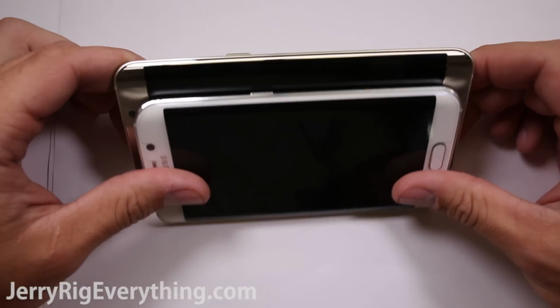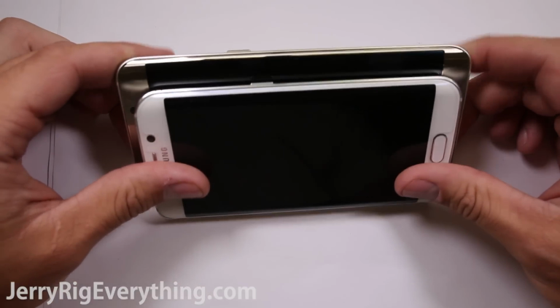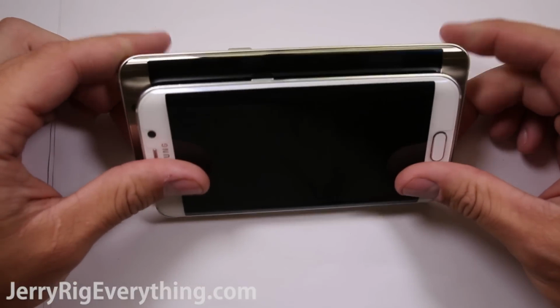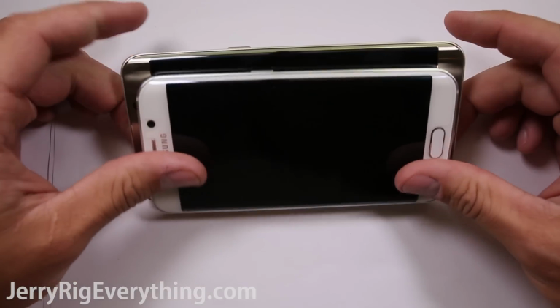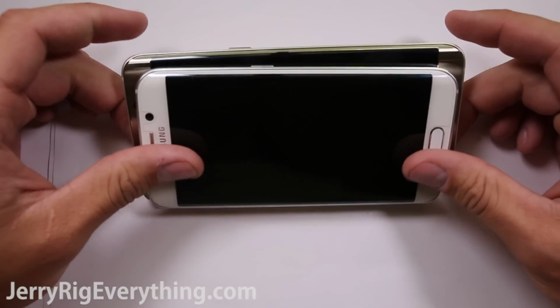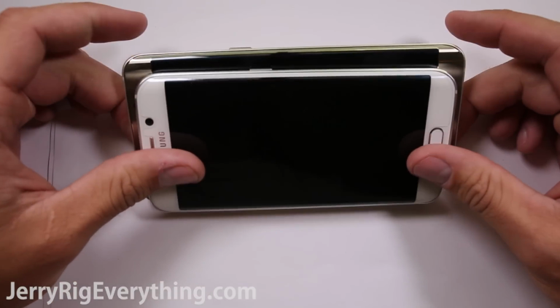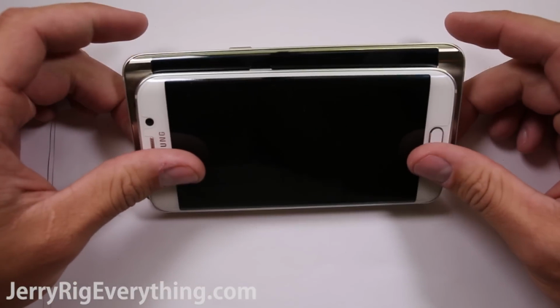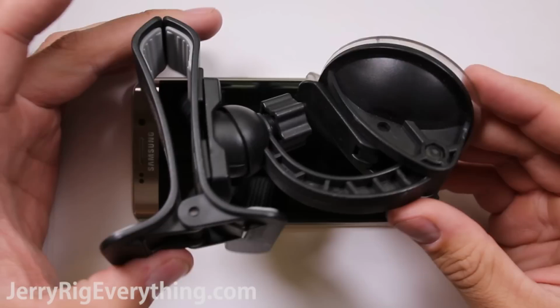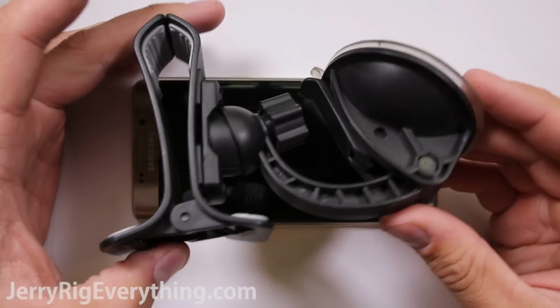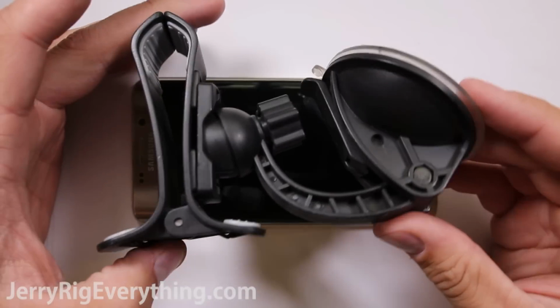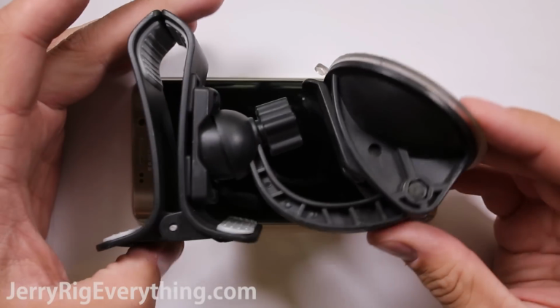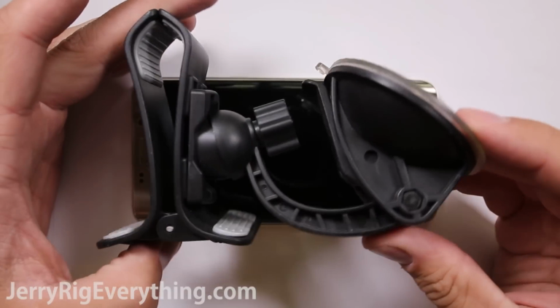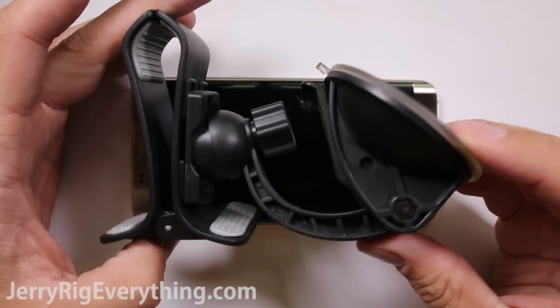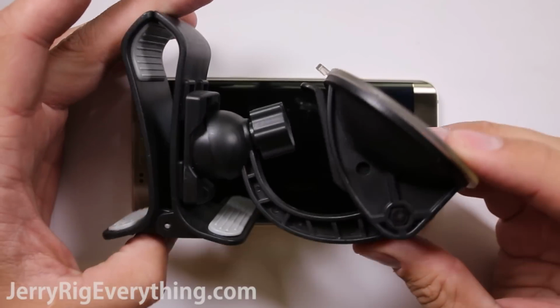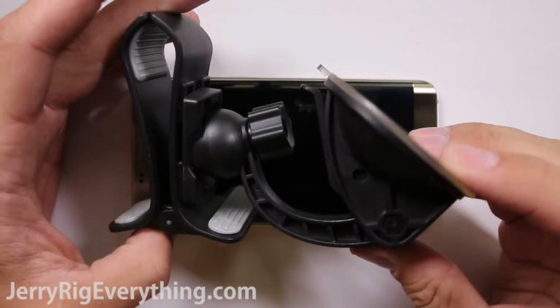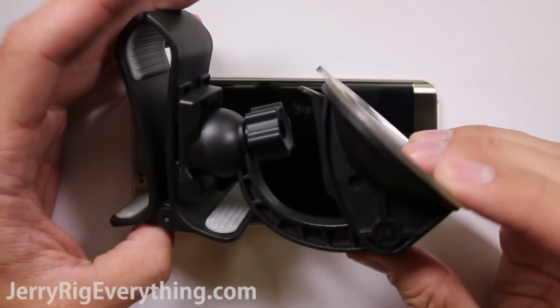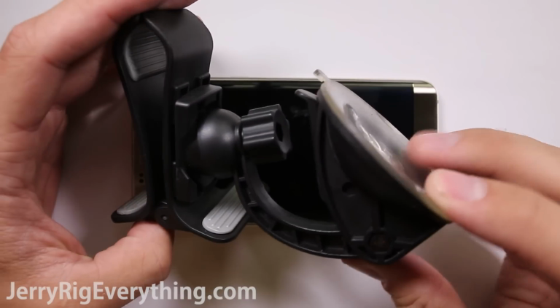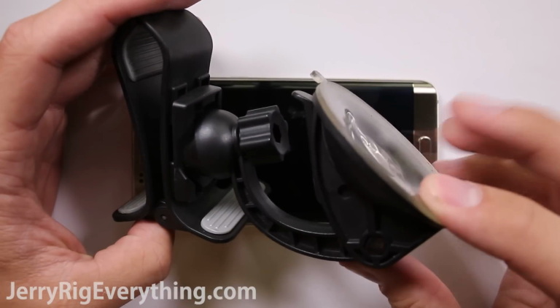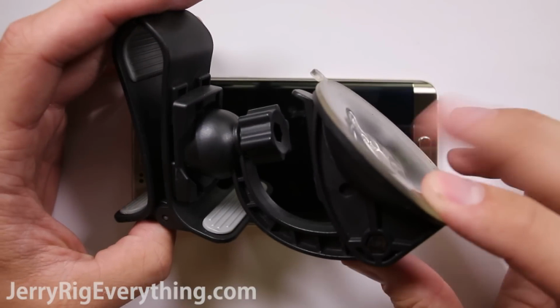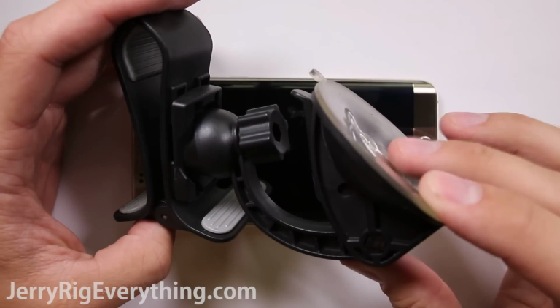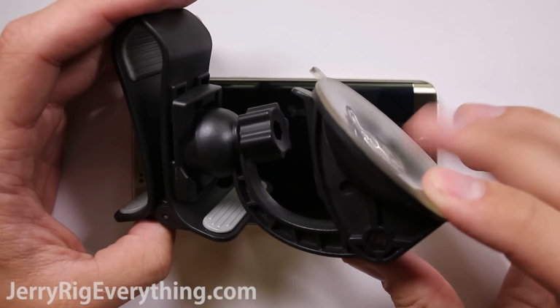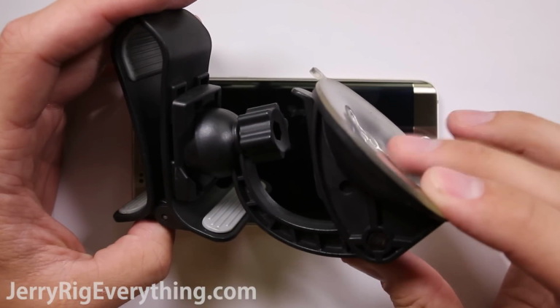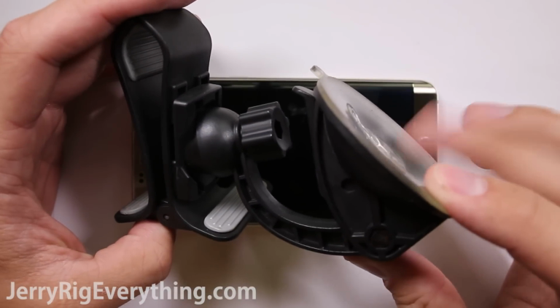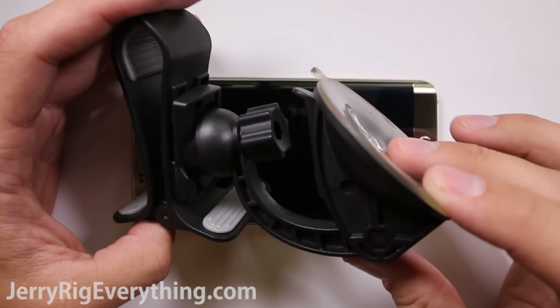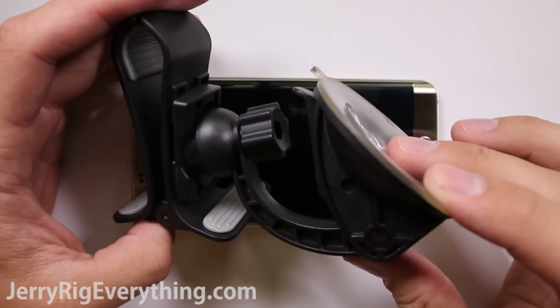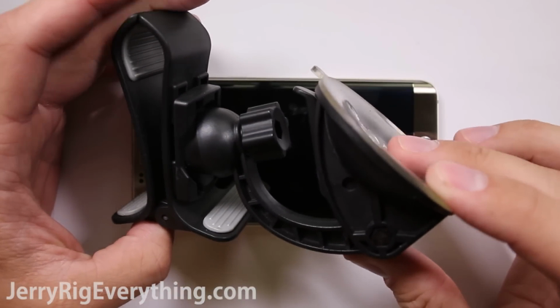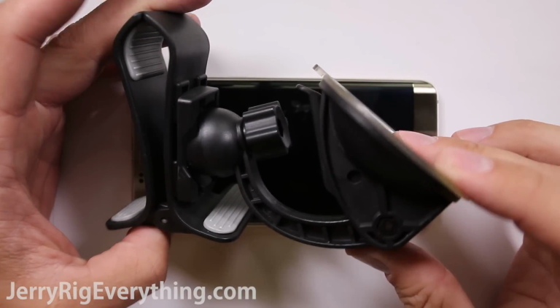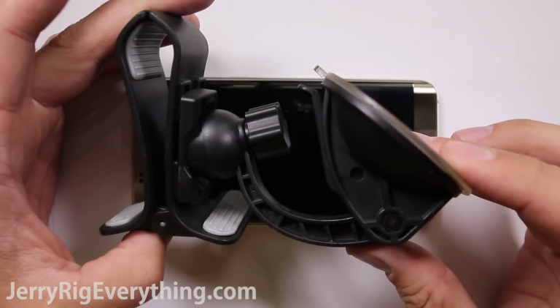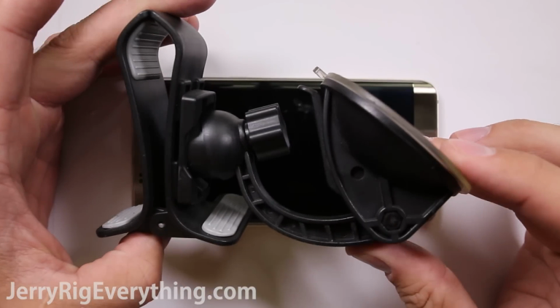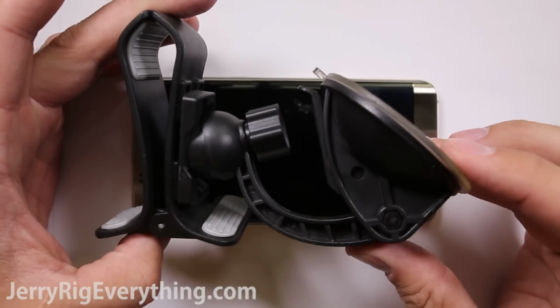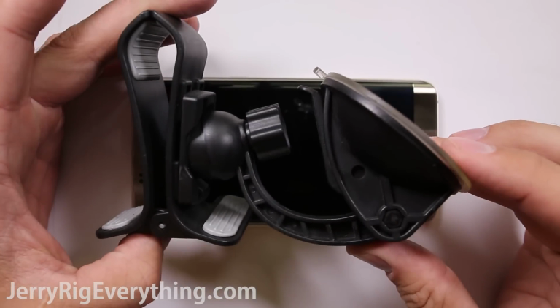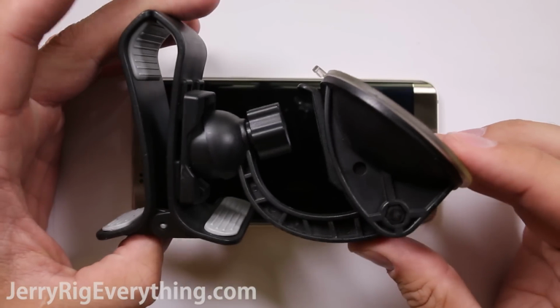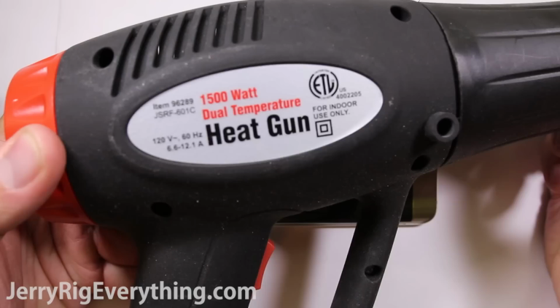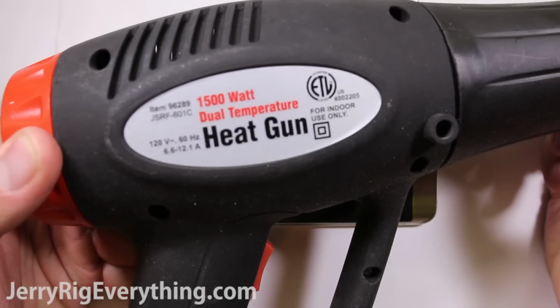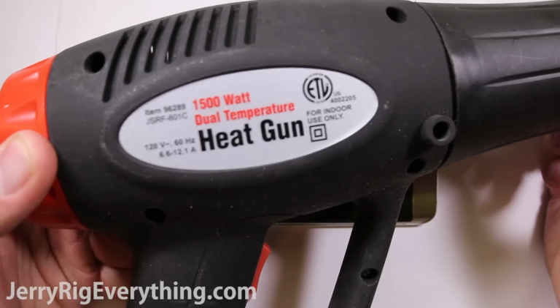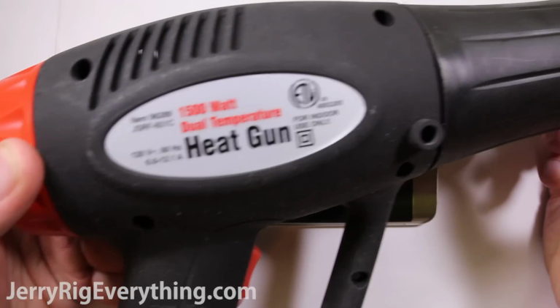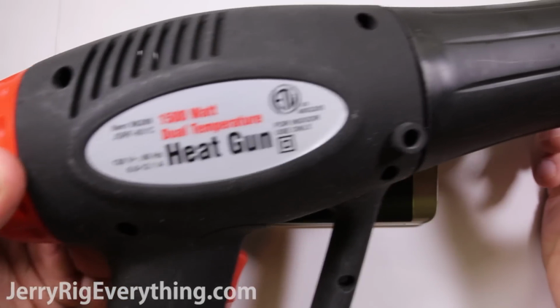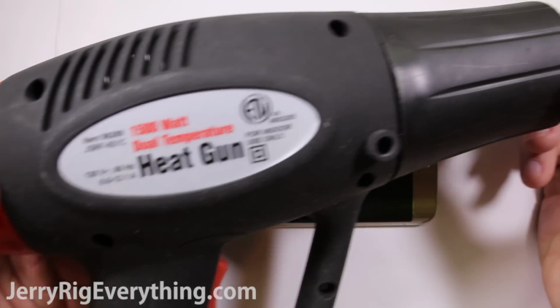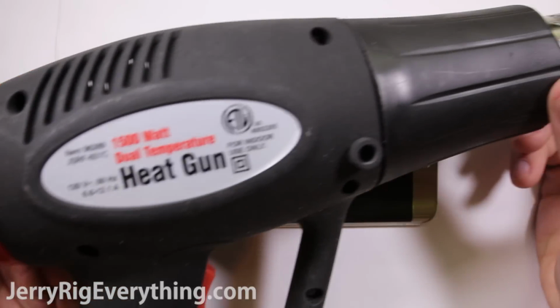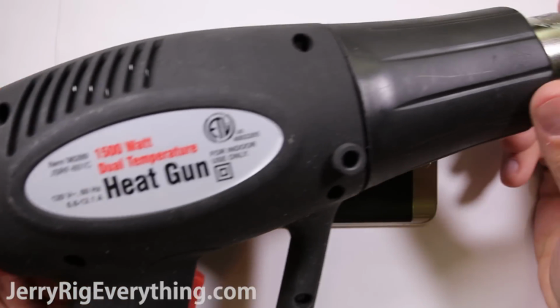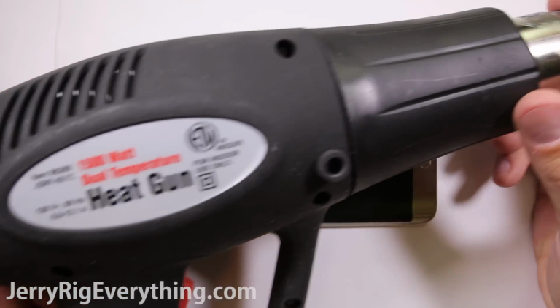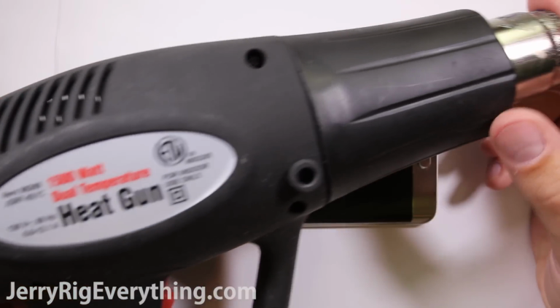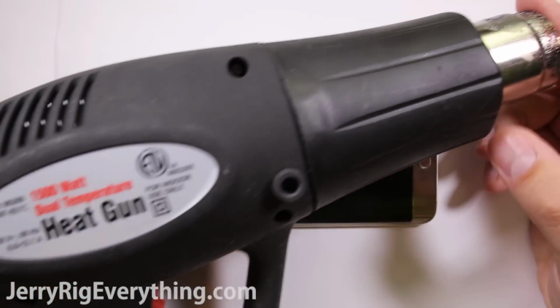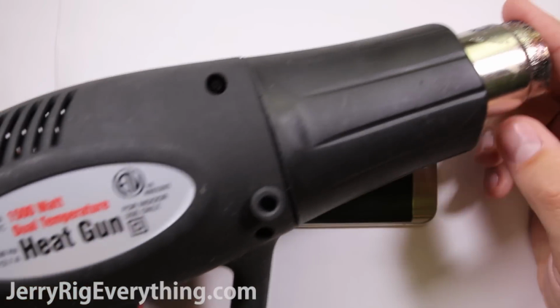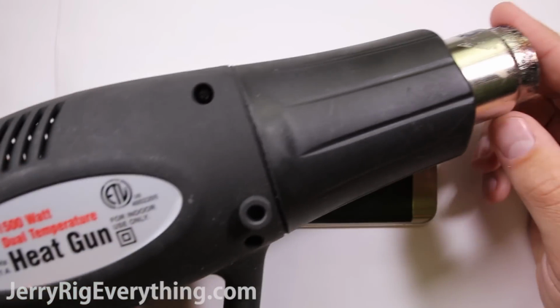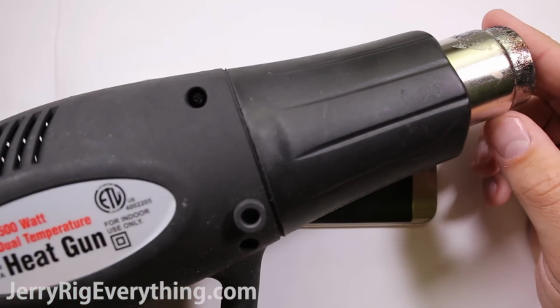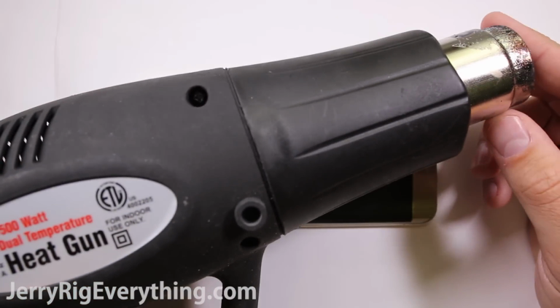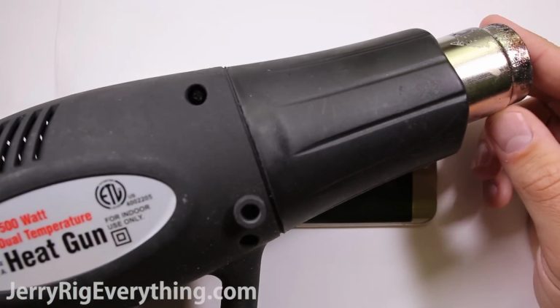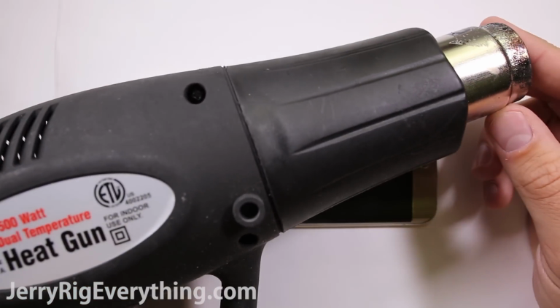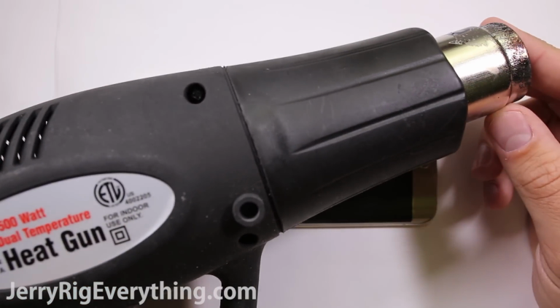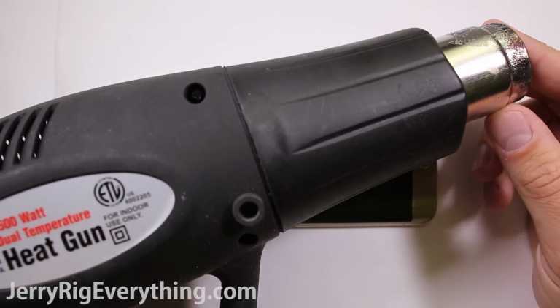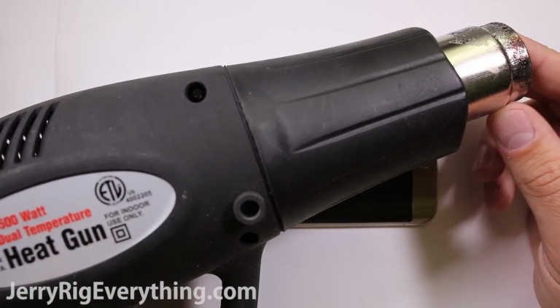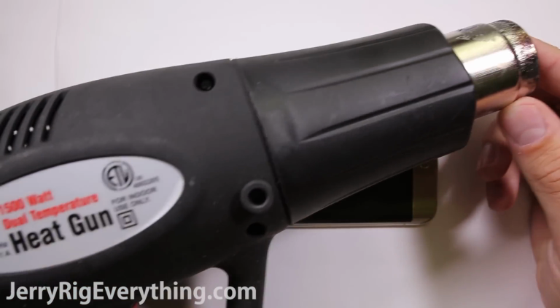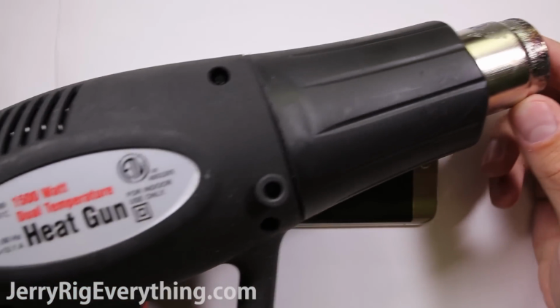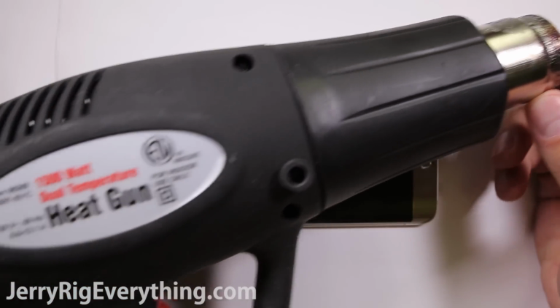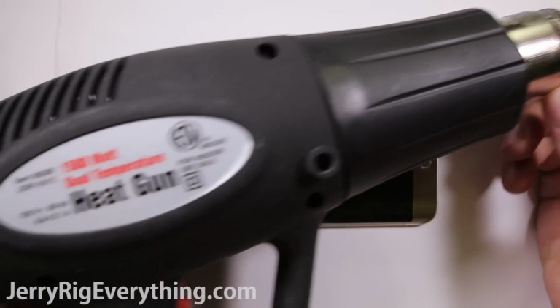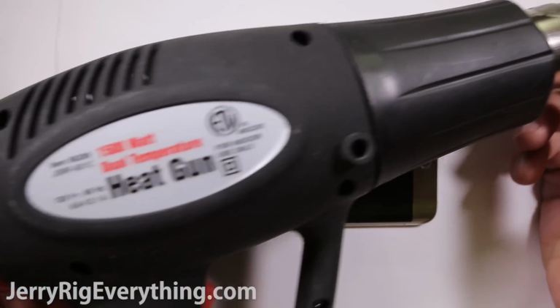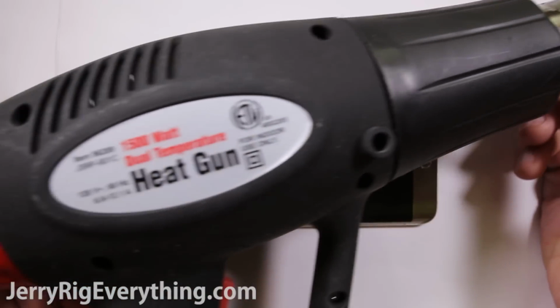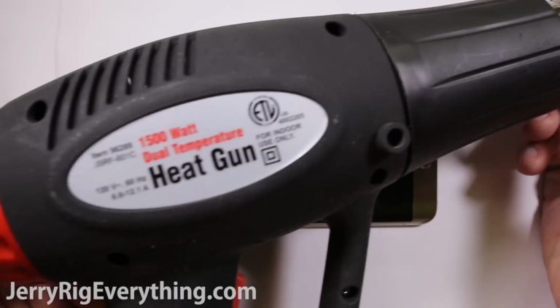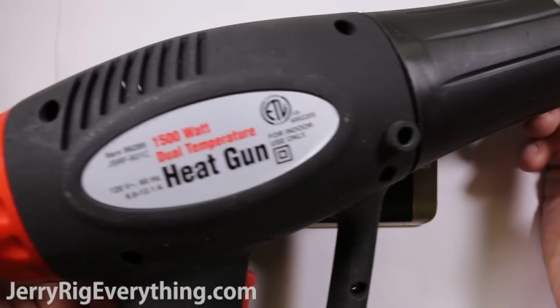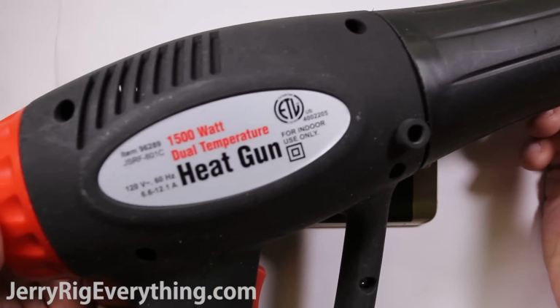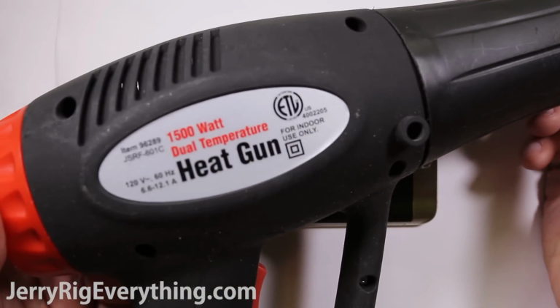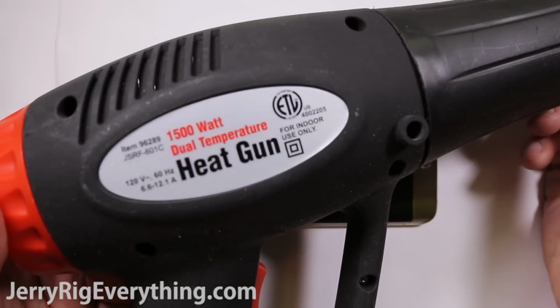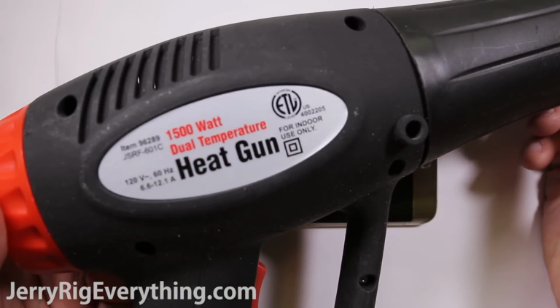To do this repair you'll need a giant suction cup — I'm just using a window mount — and a heat gun. You'll use the heat gun to take off the back plate.